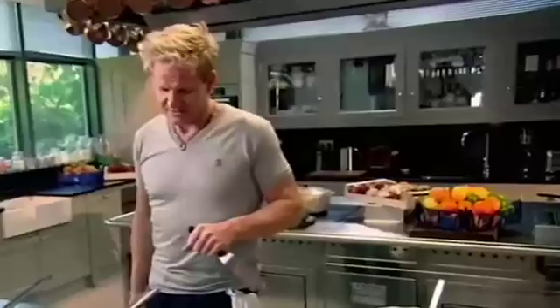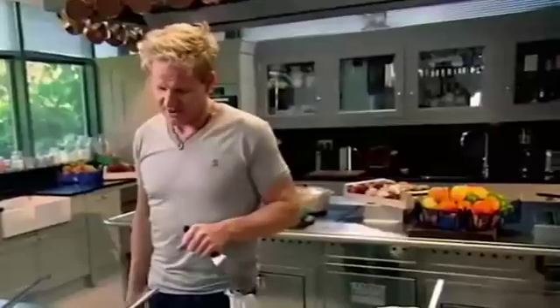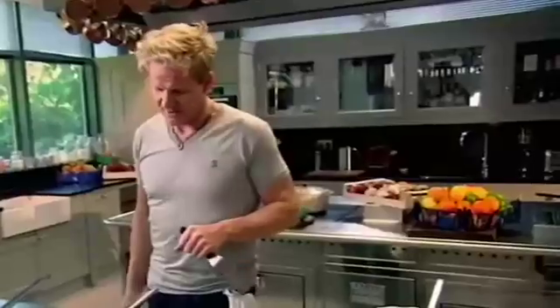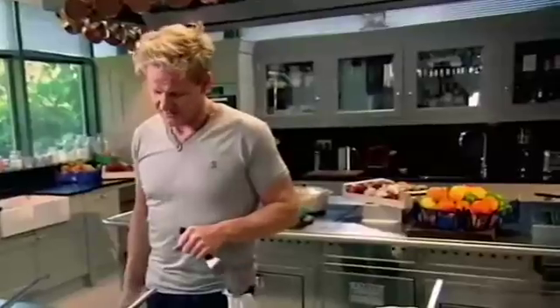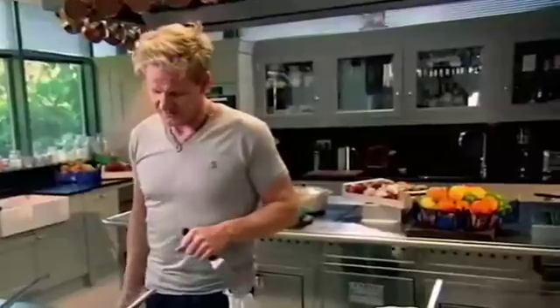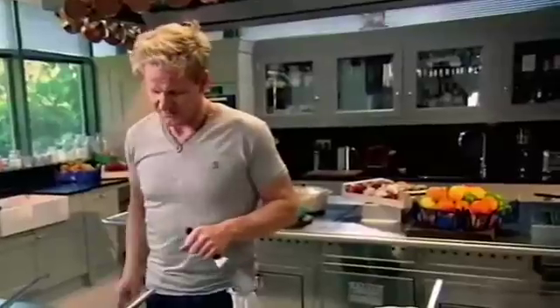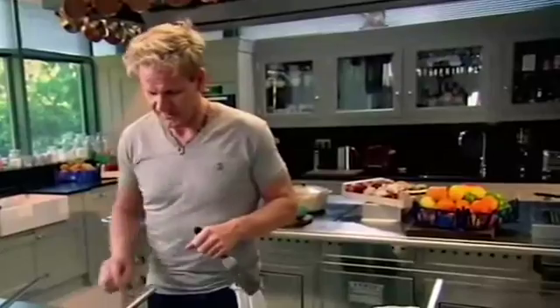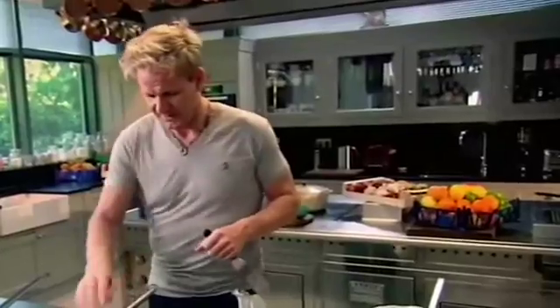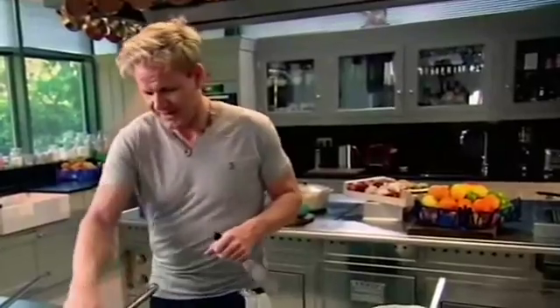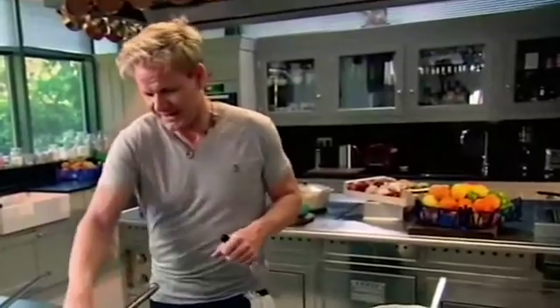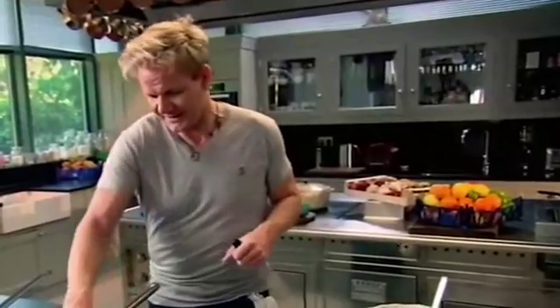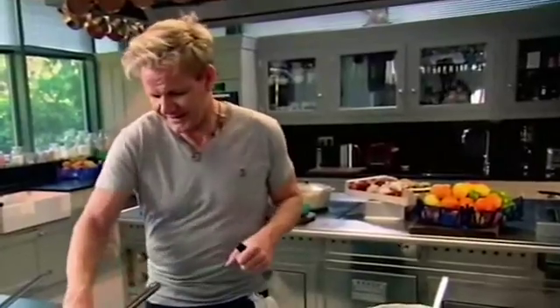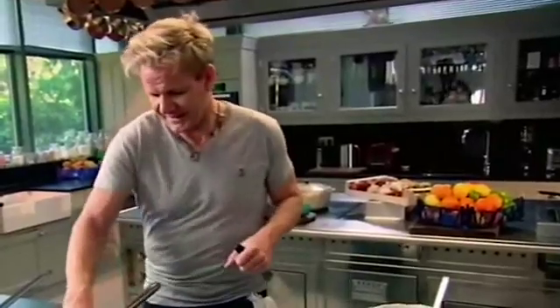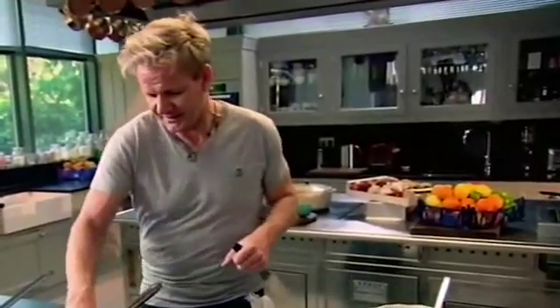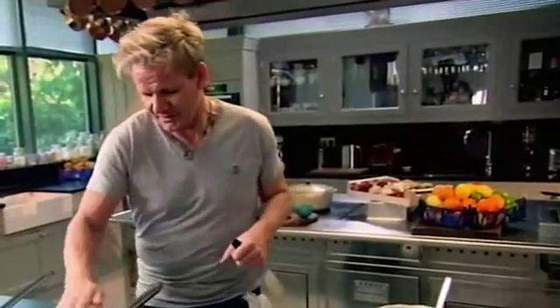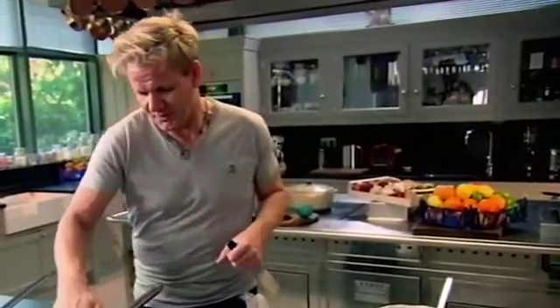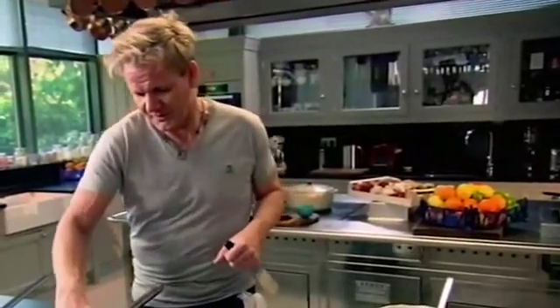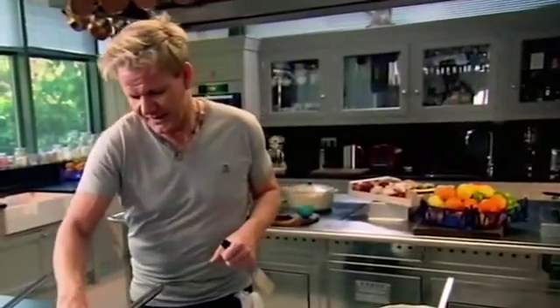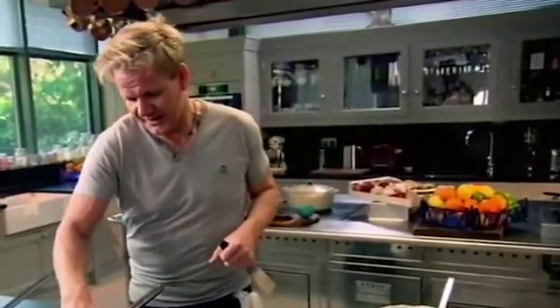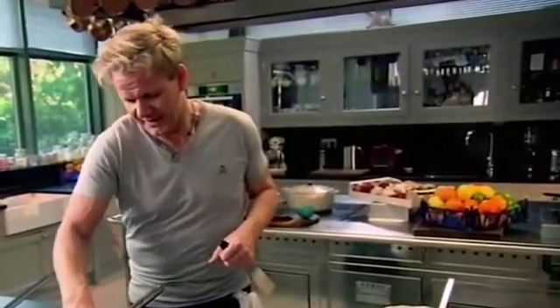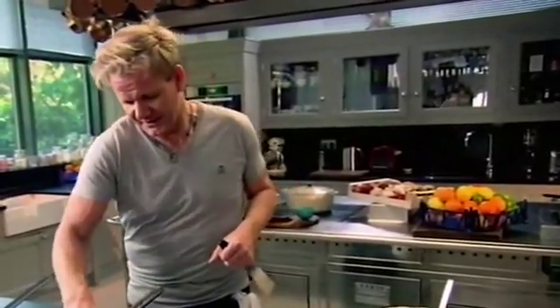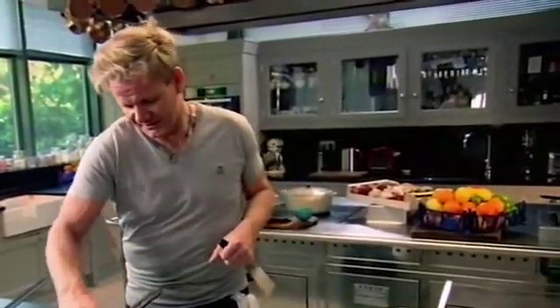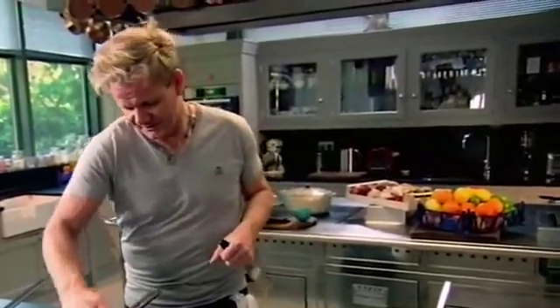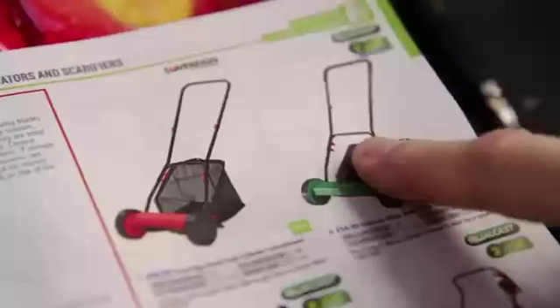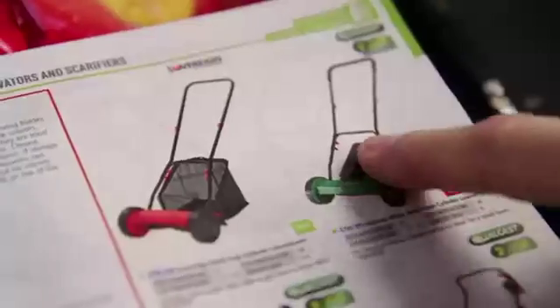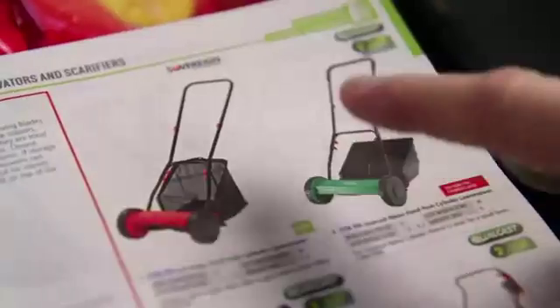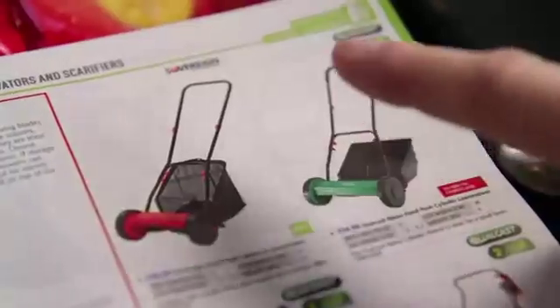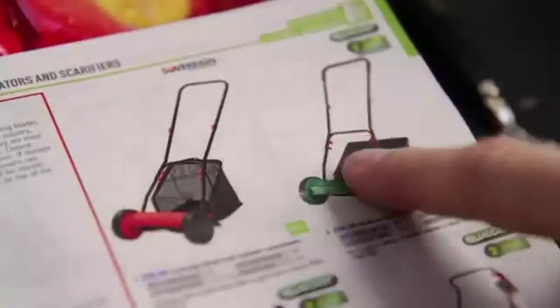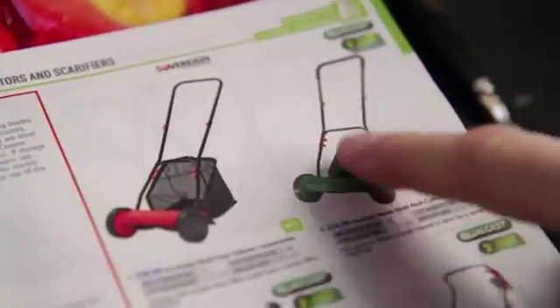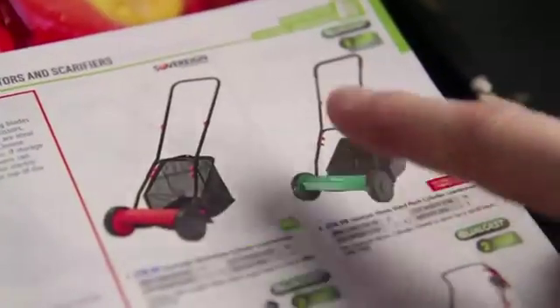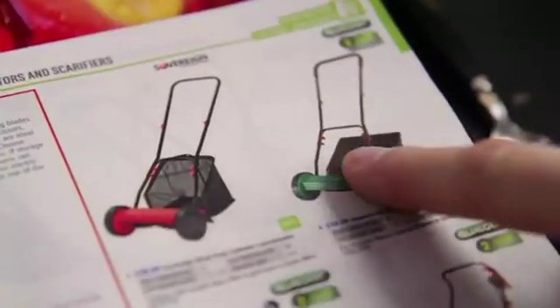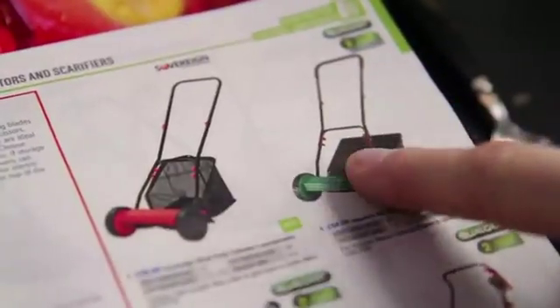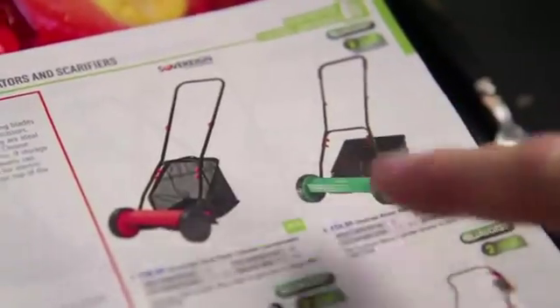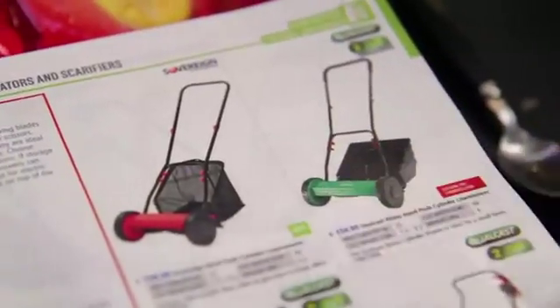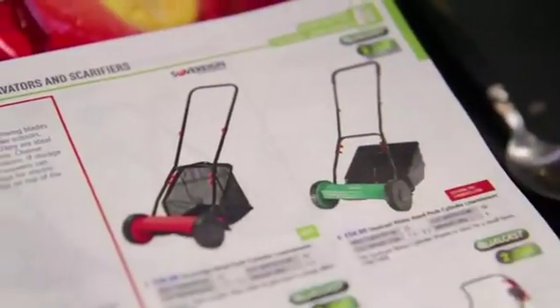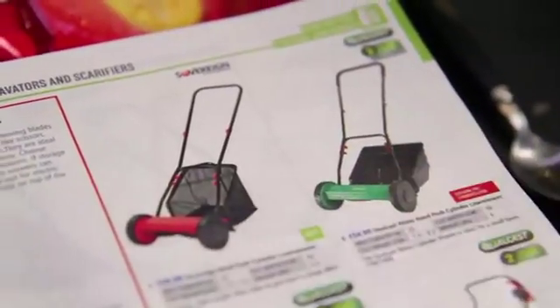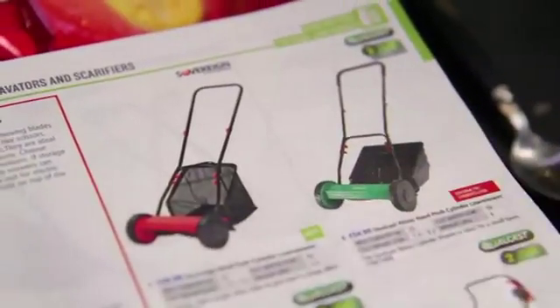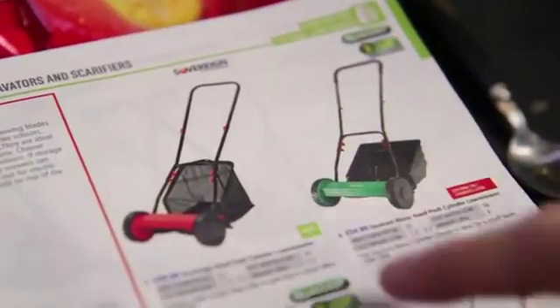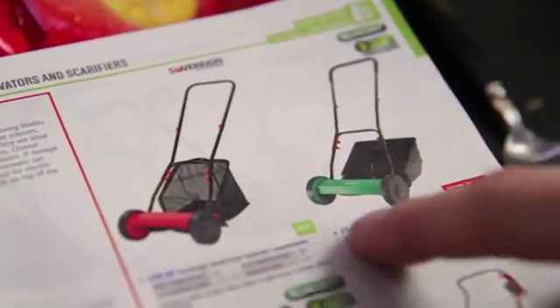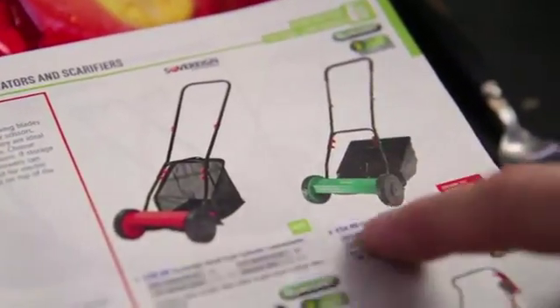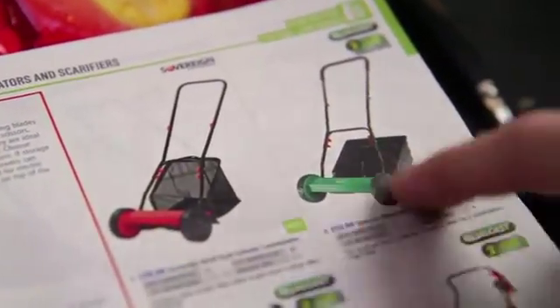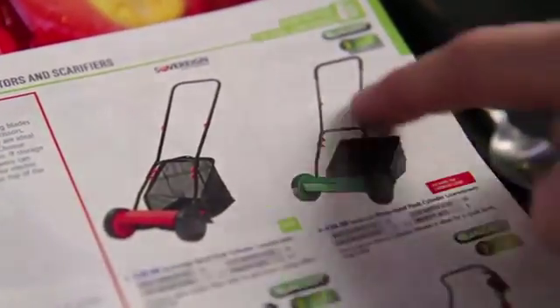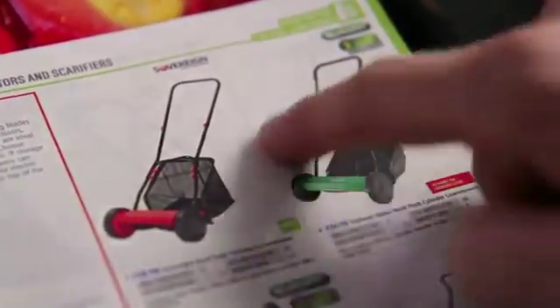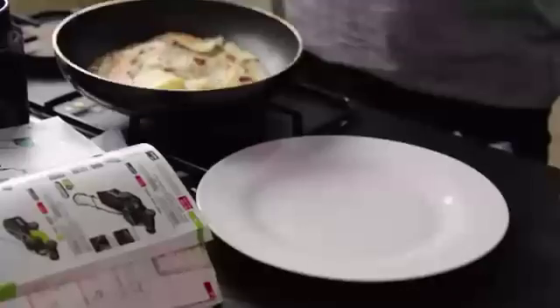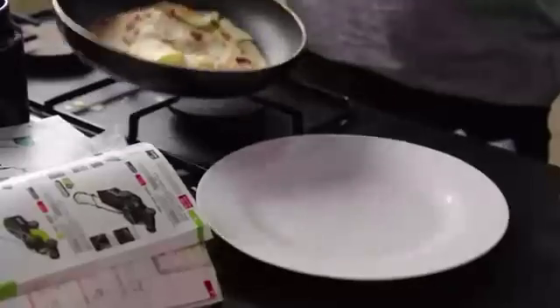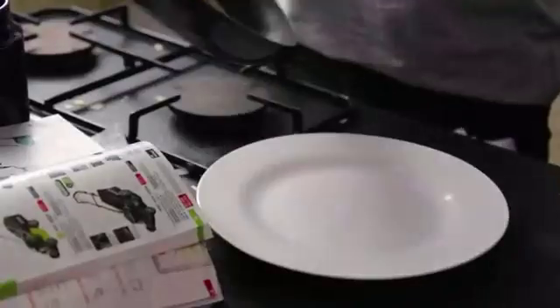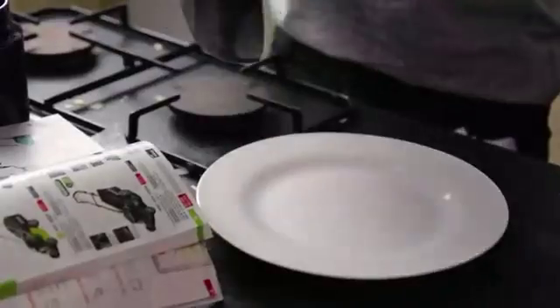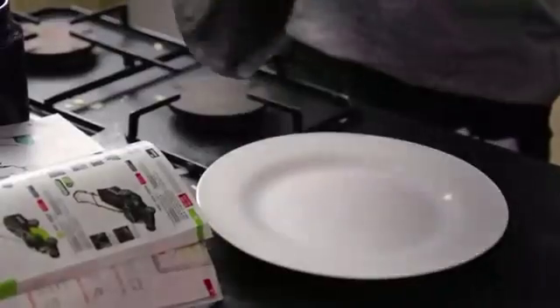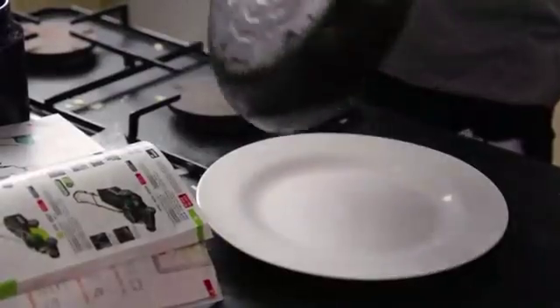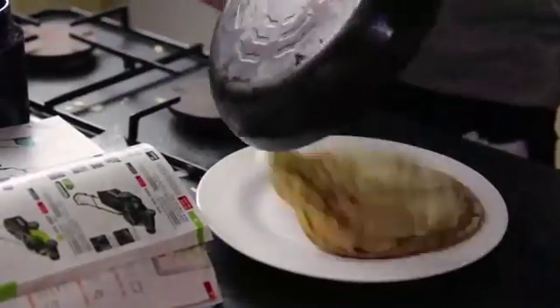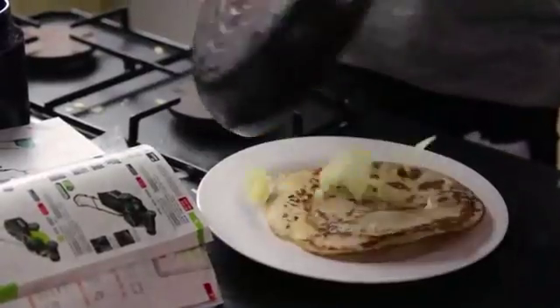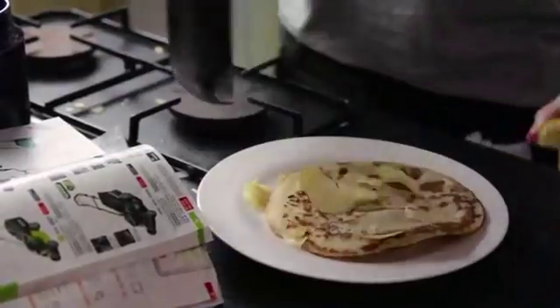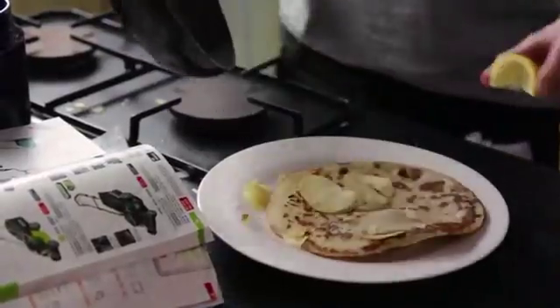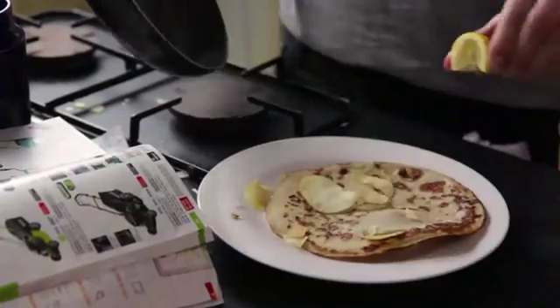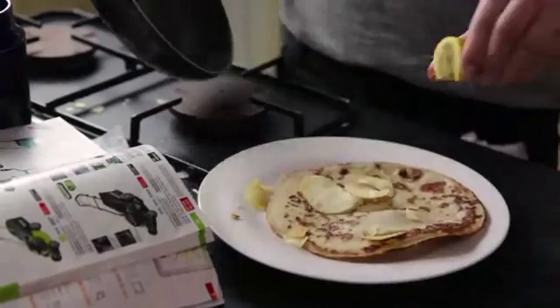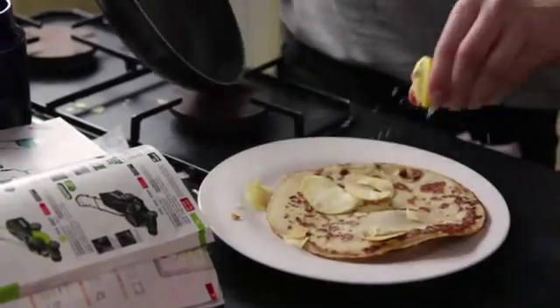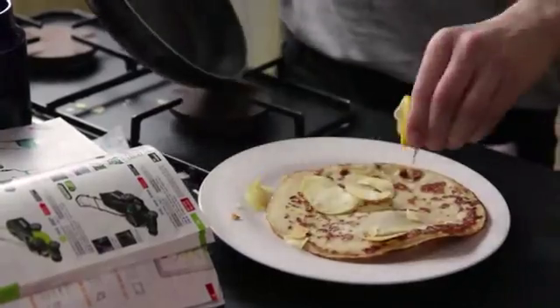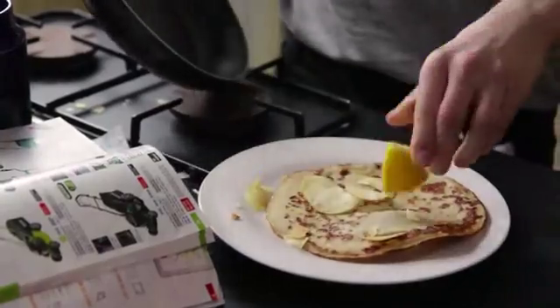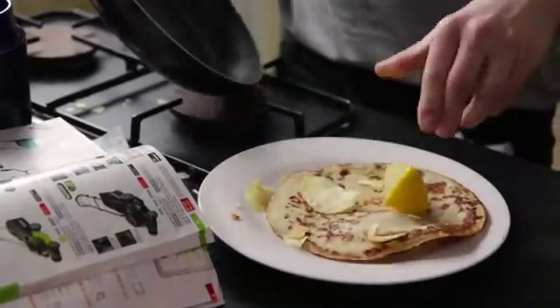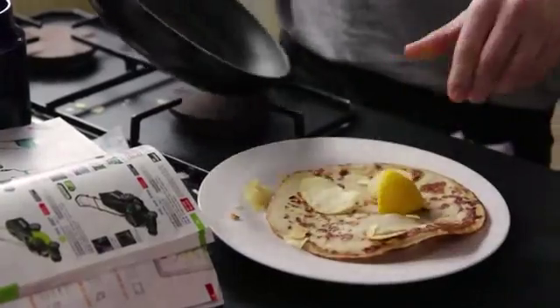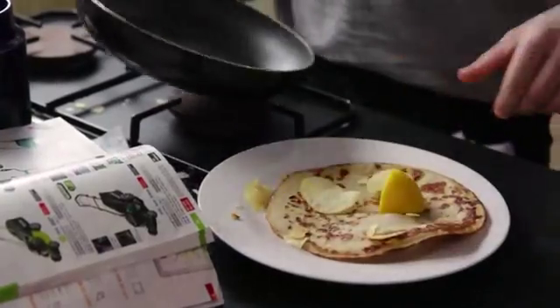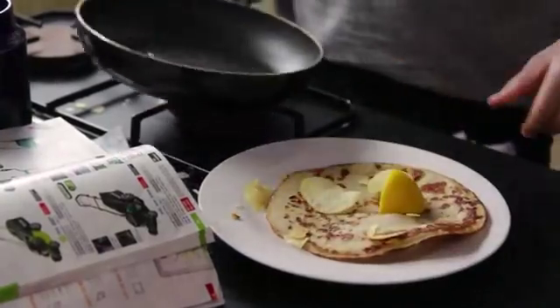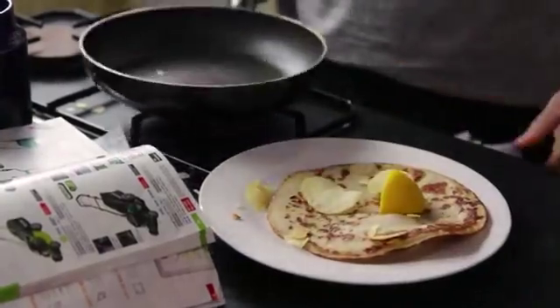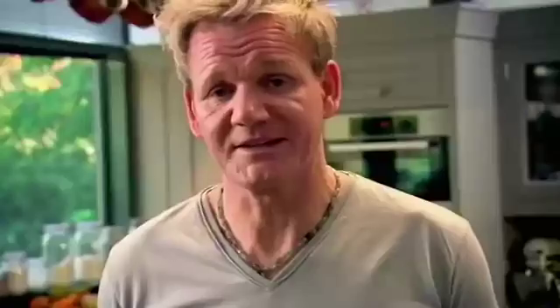Now that's exactly what I want. That nice sort of colour is so important. And that for me is pancakes. Amazing.